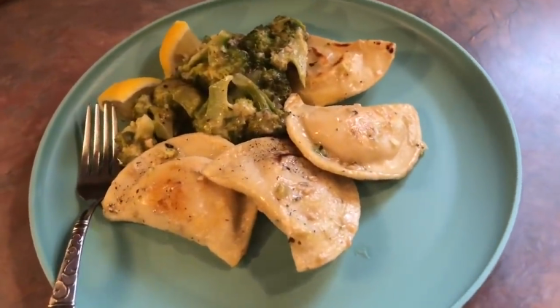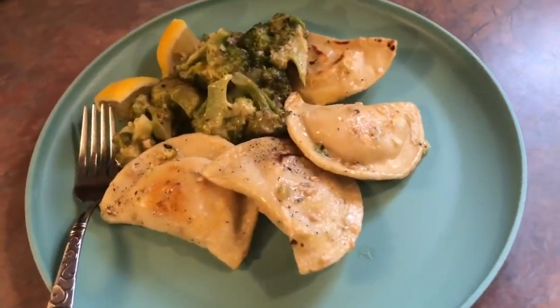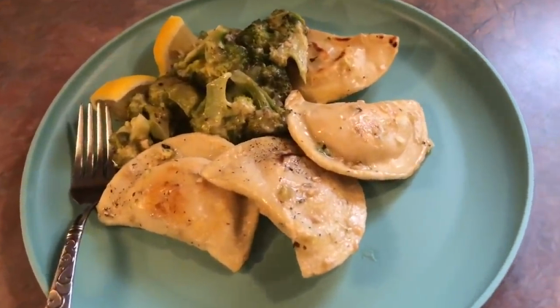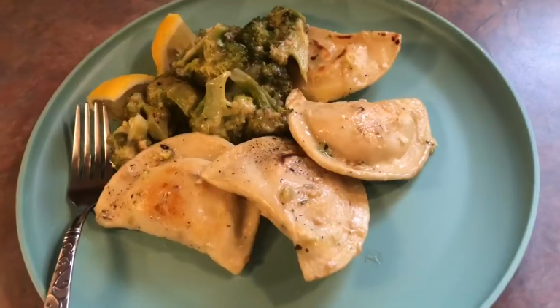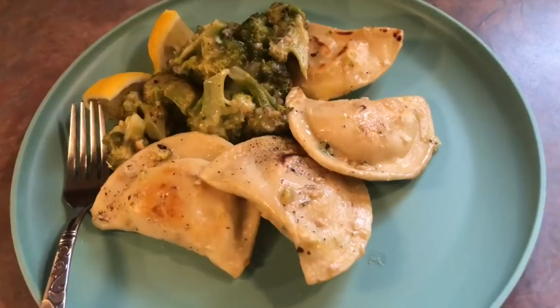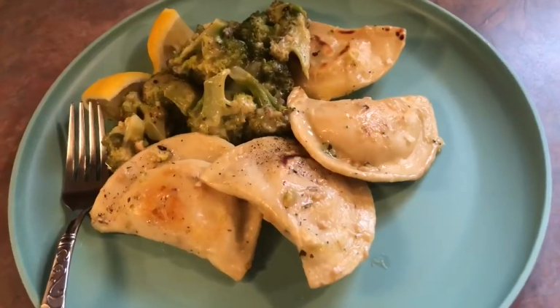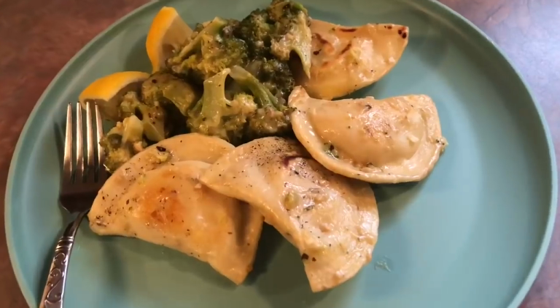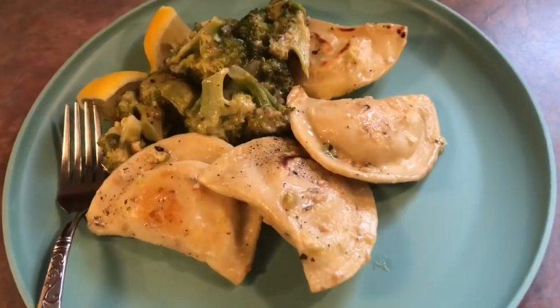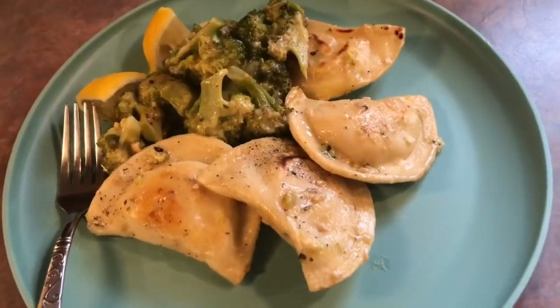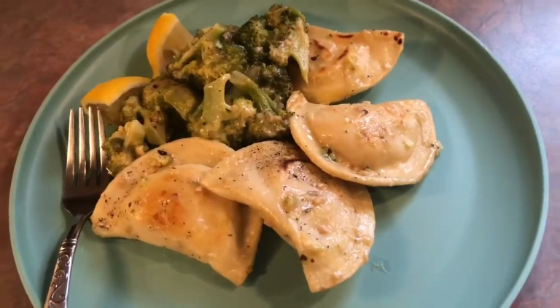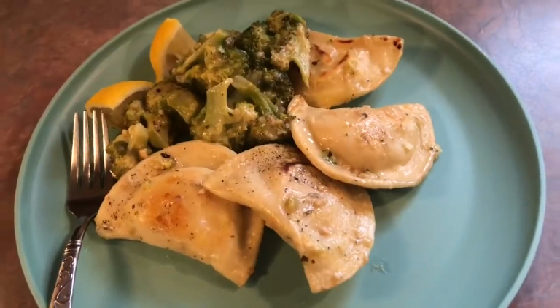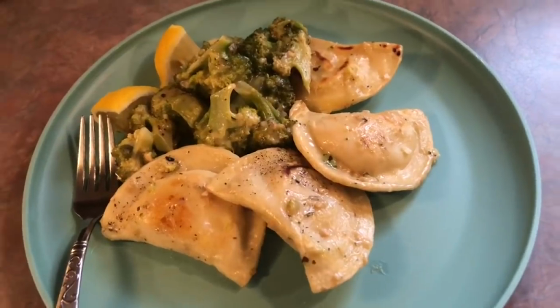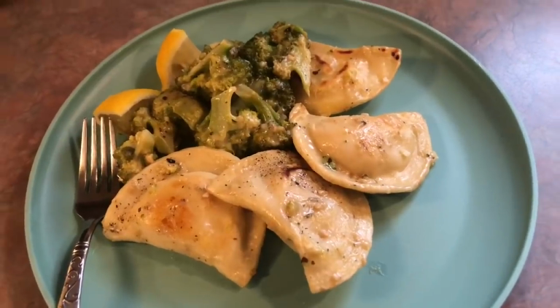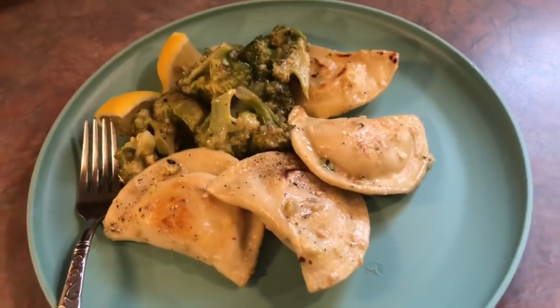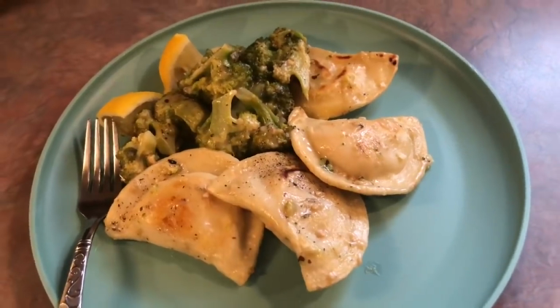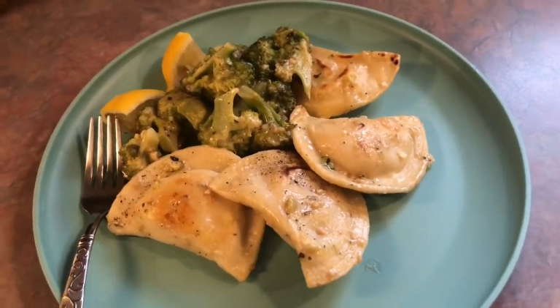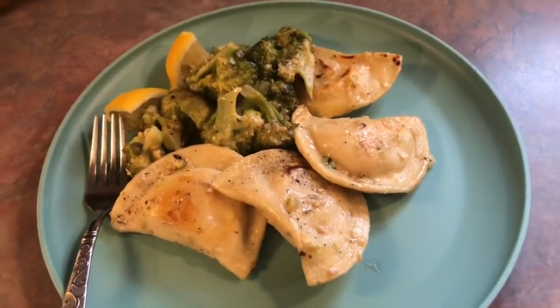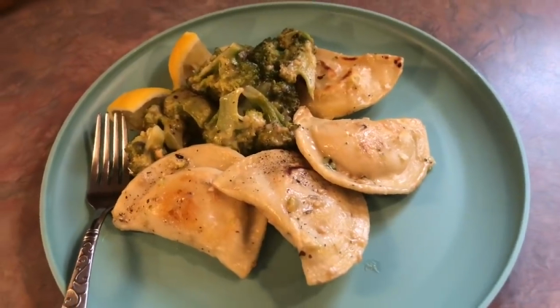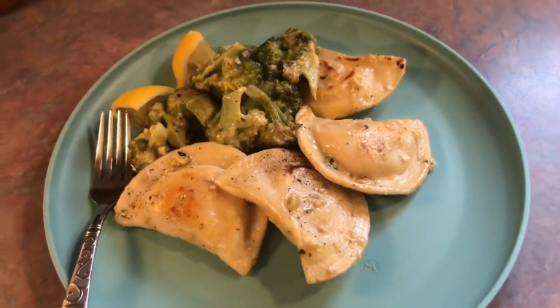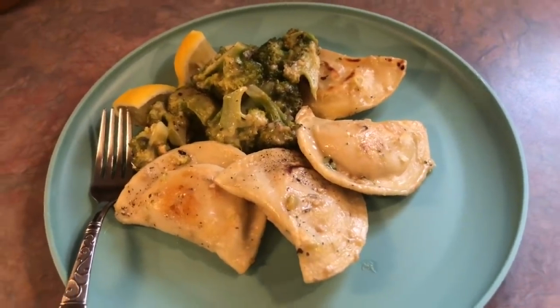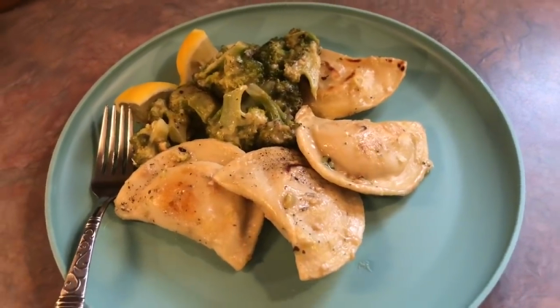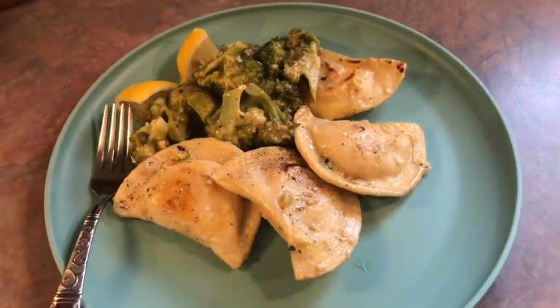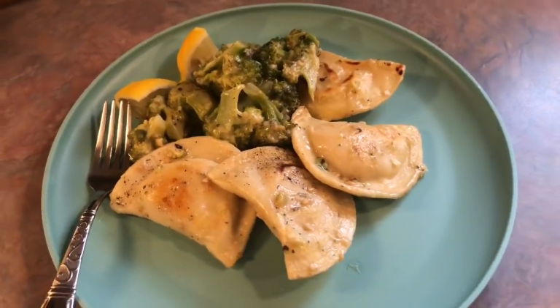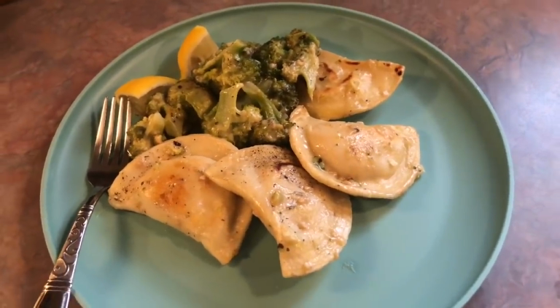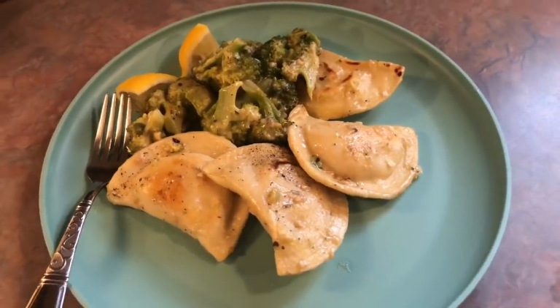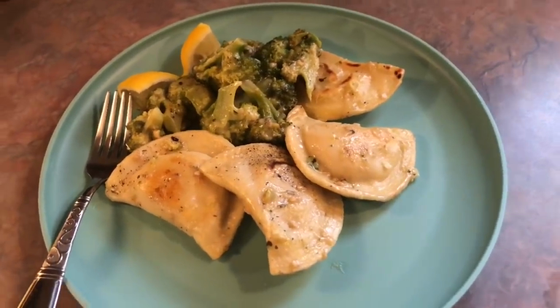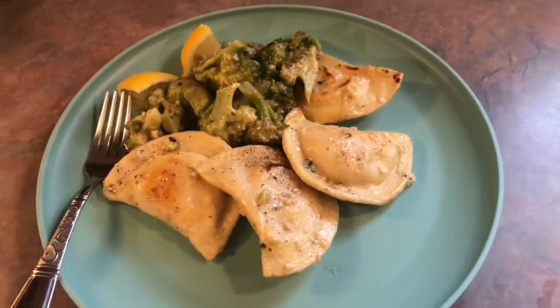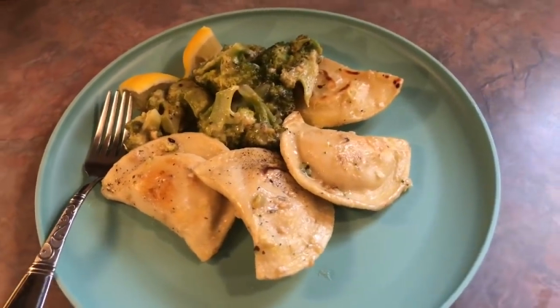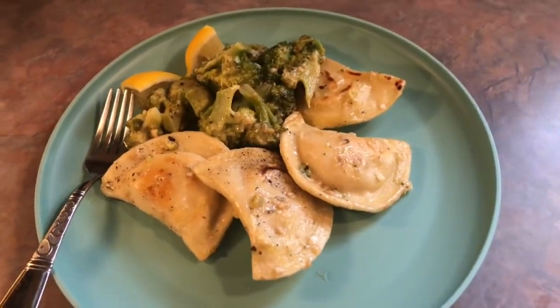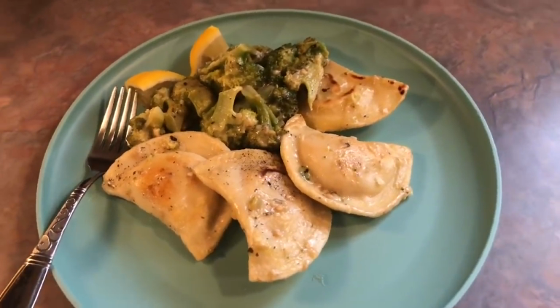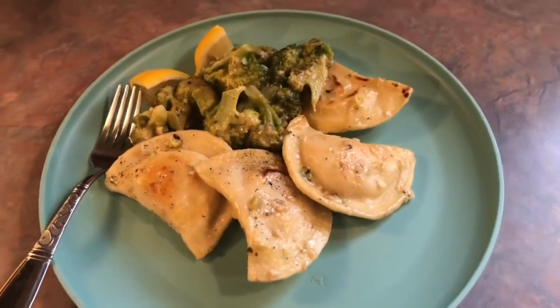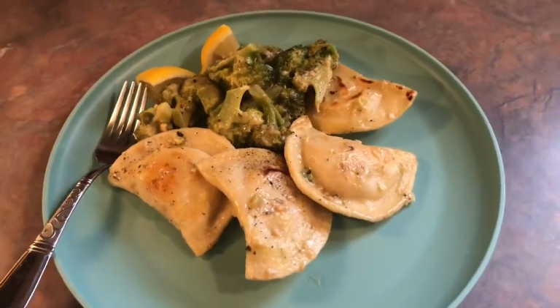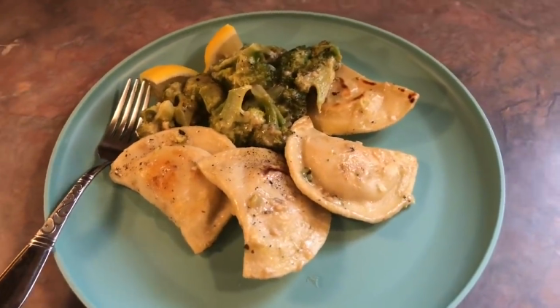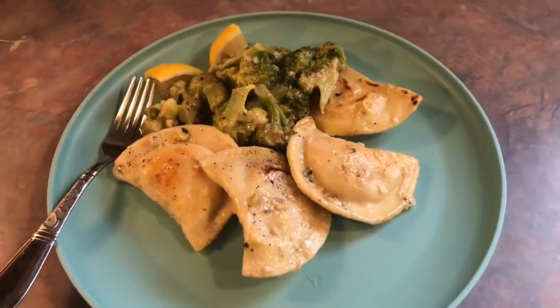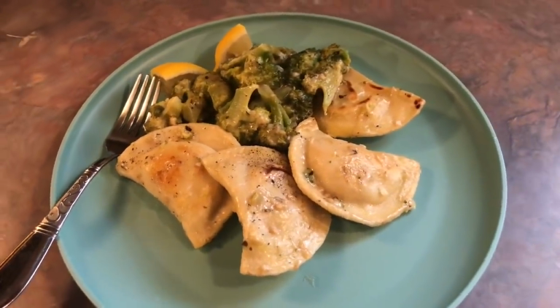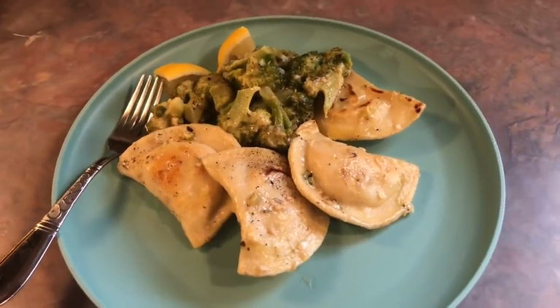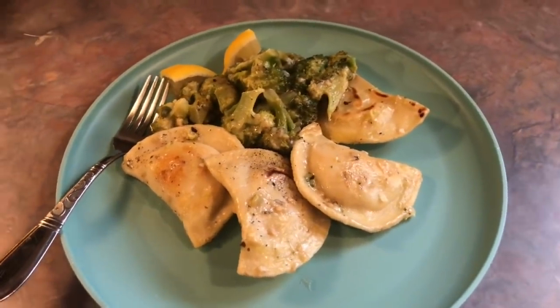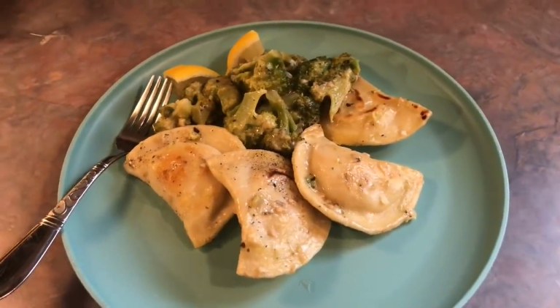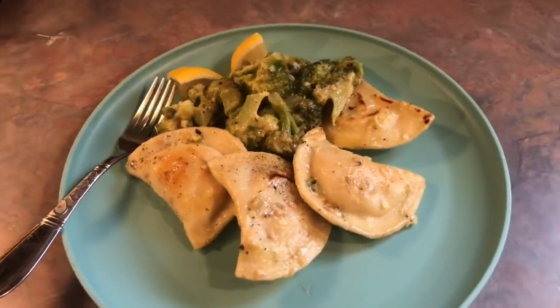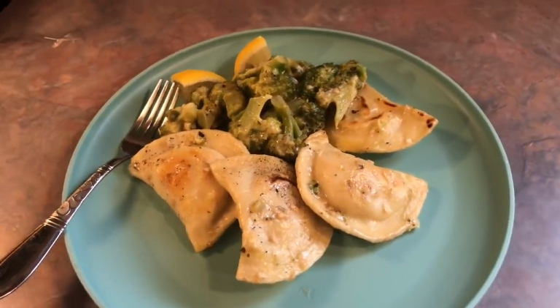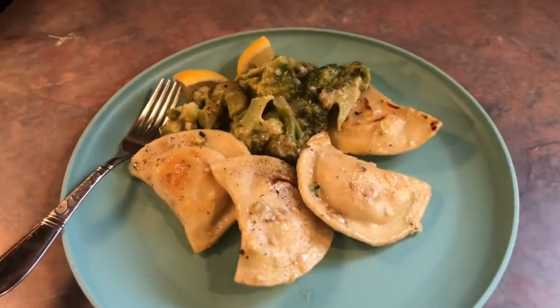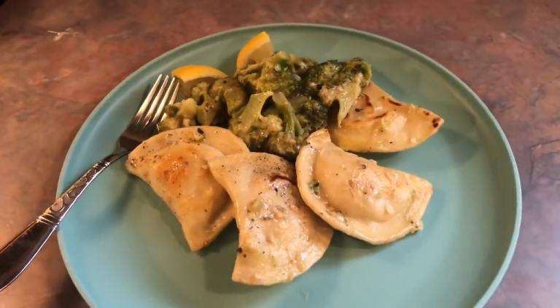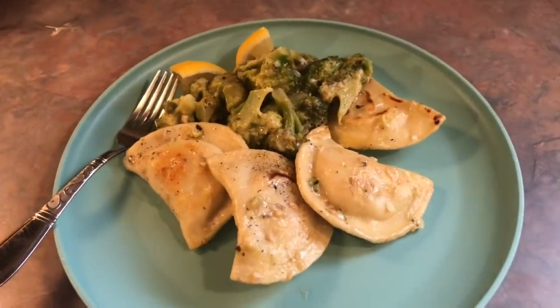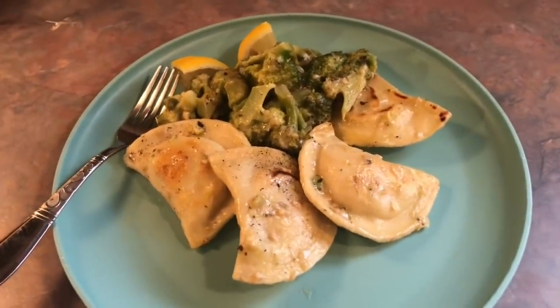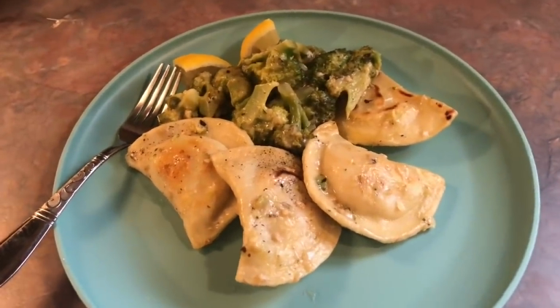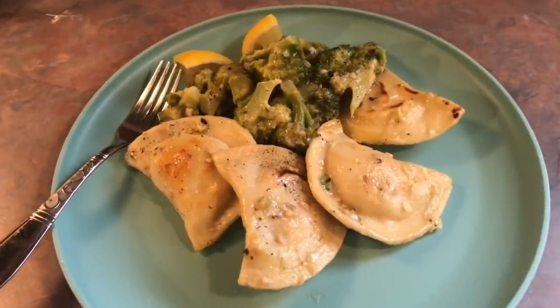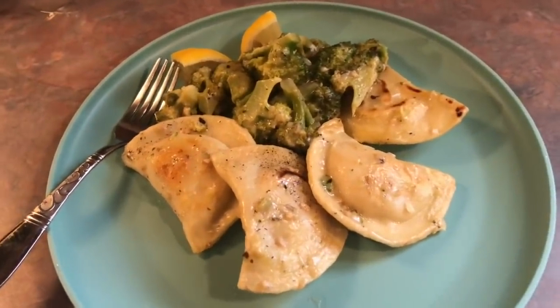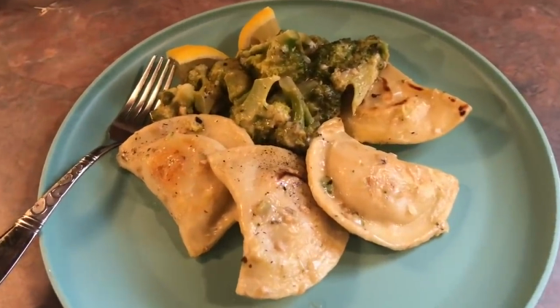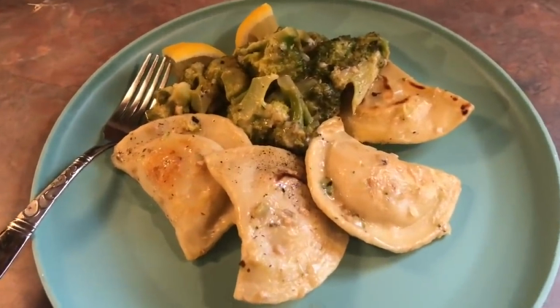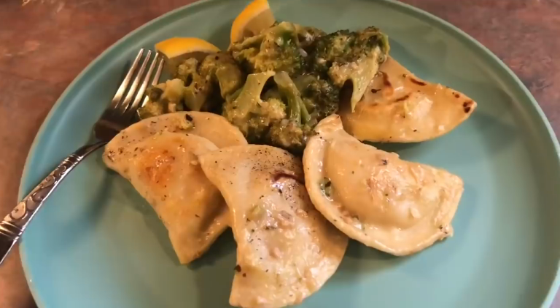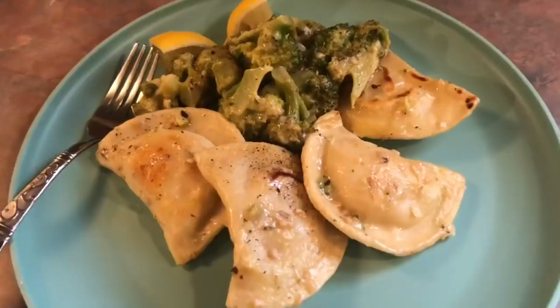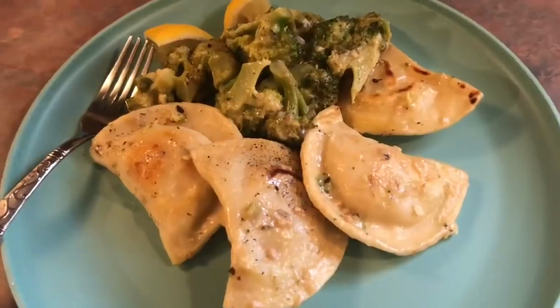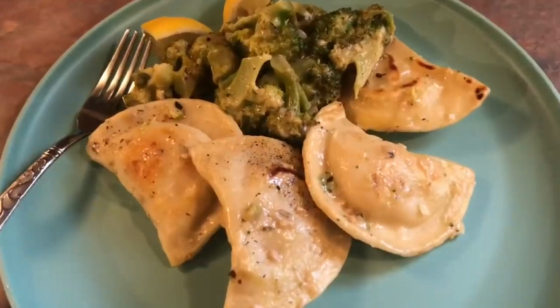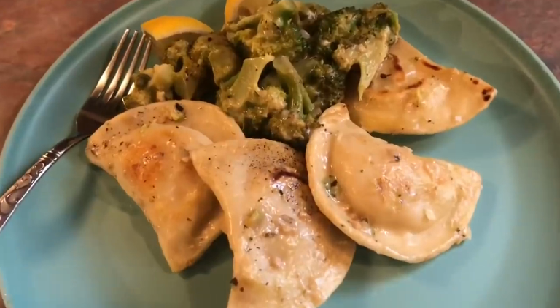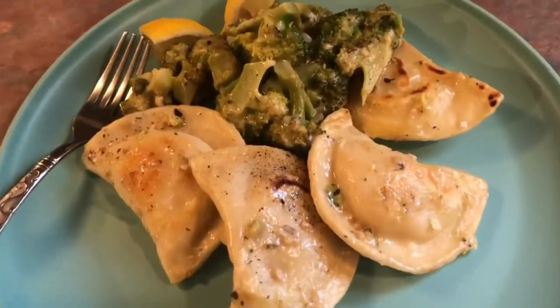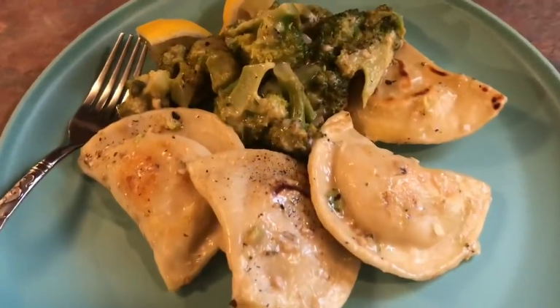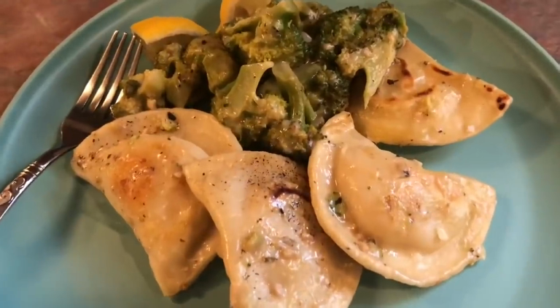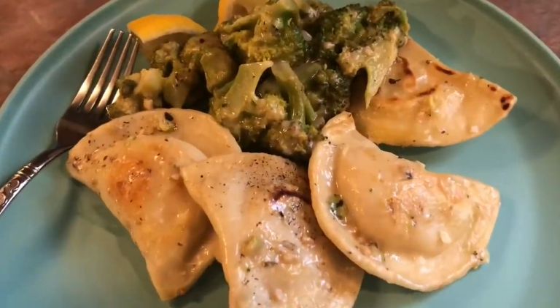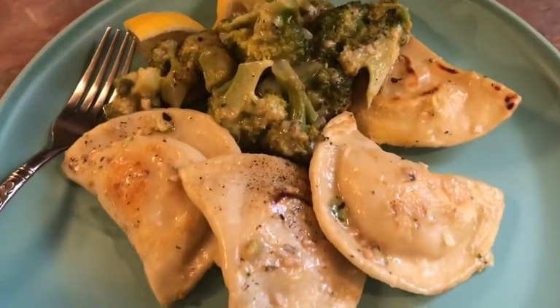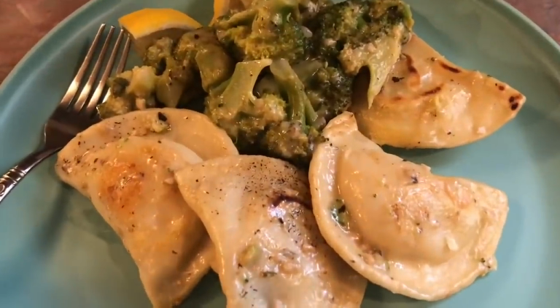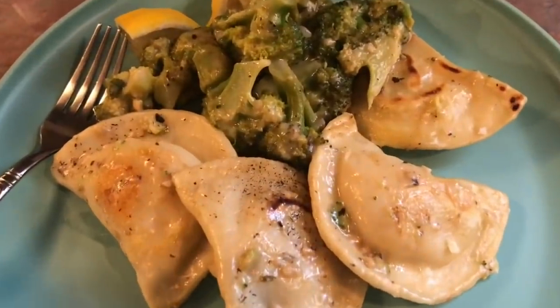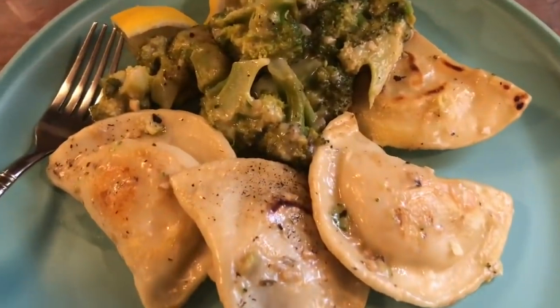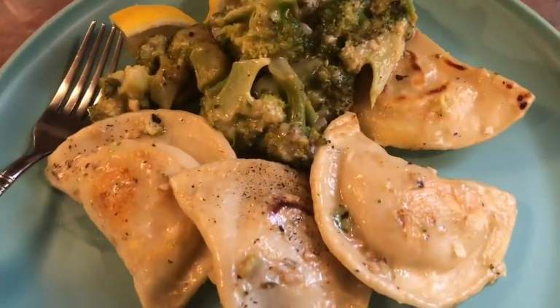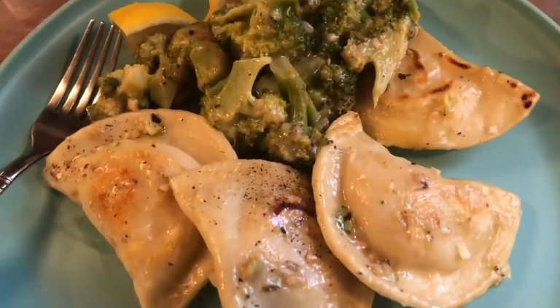You guys have to try it — I'm definitely saving this recipe and will be making it again. That does it for this video. I really hope you guys enjoyed it. Thank you so much for watching, and I will see you in my next one. Bye guys!